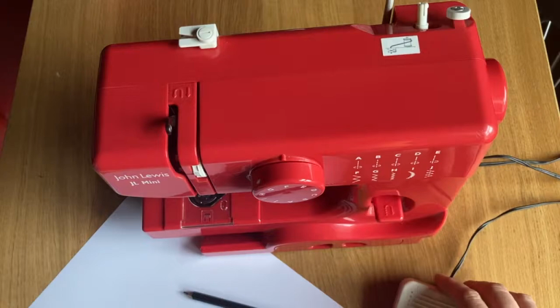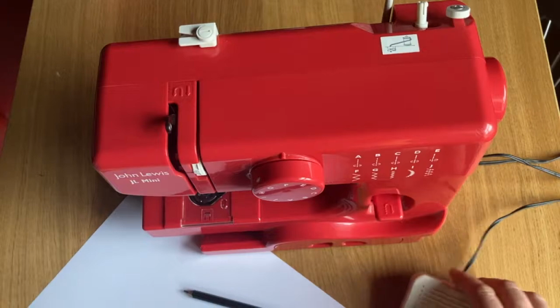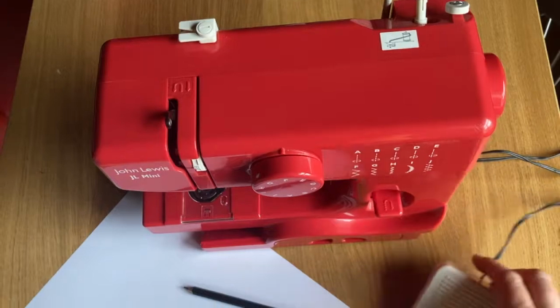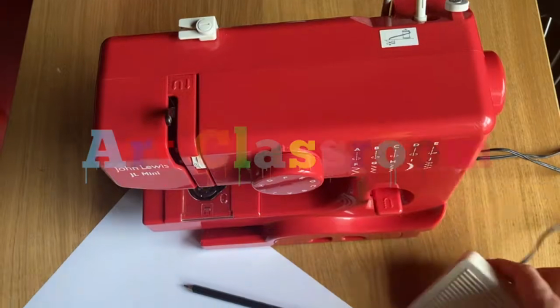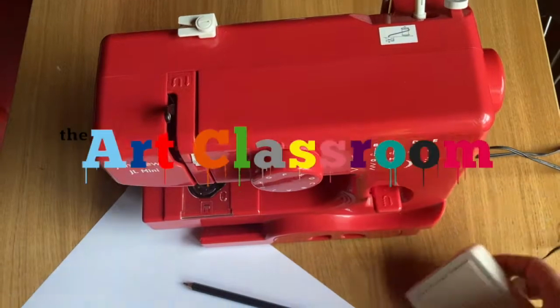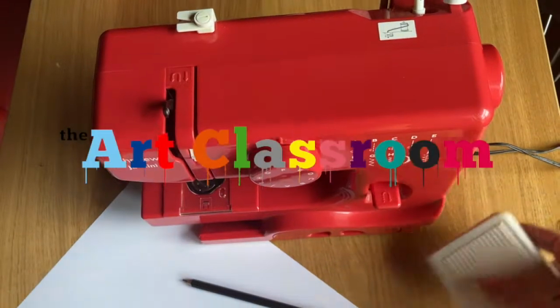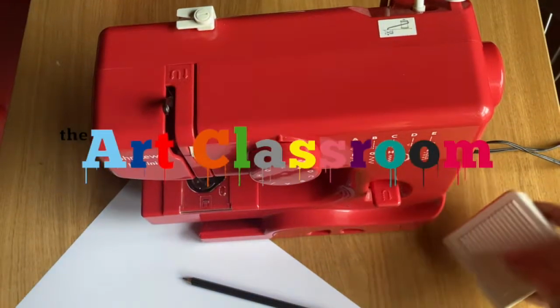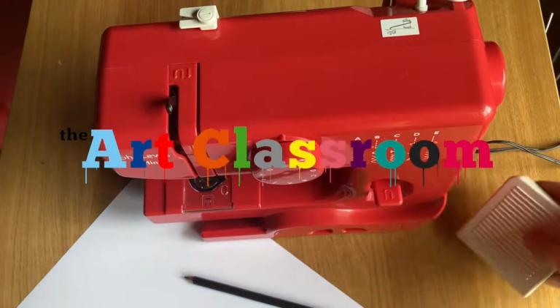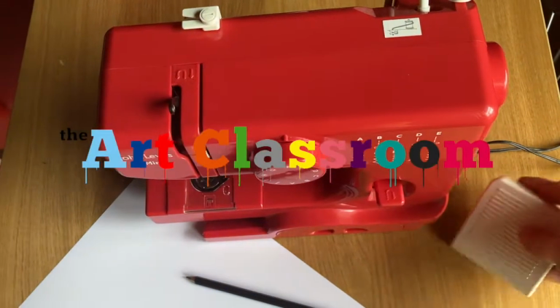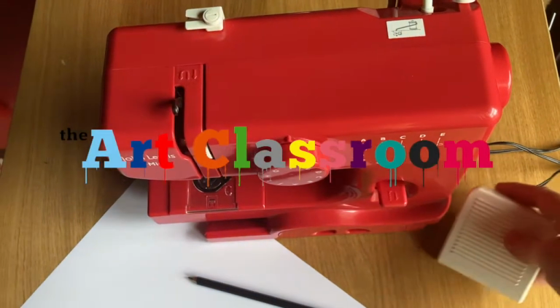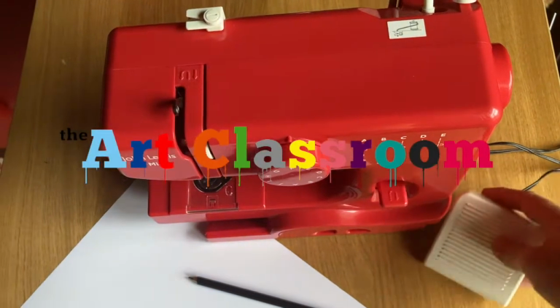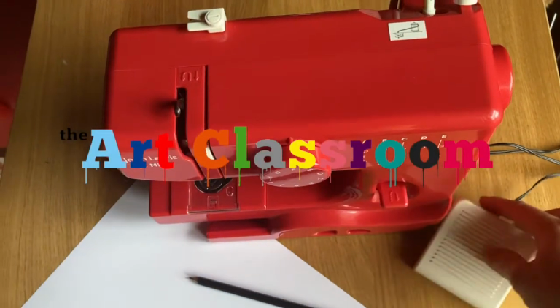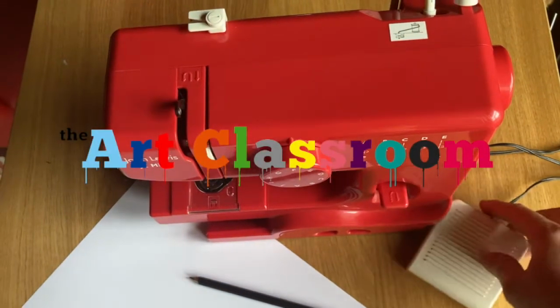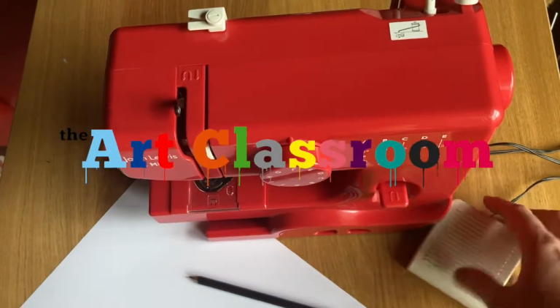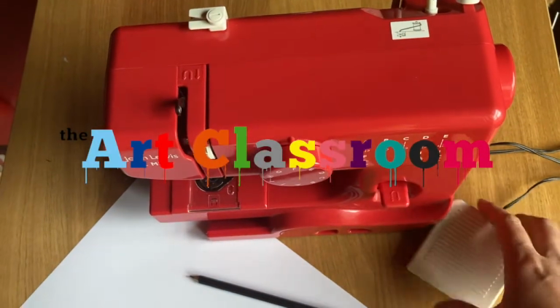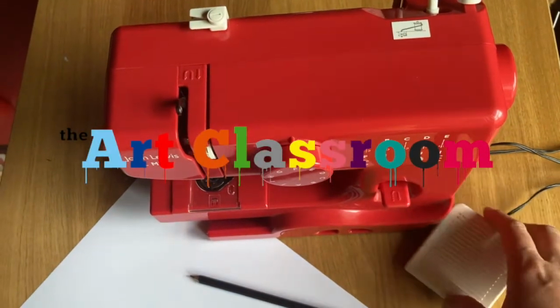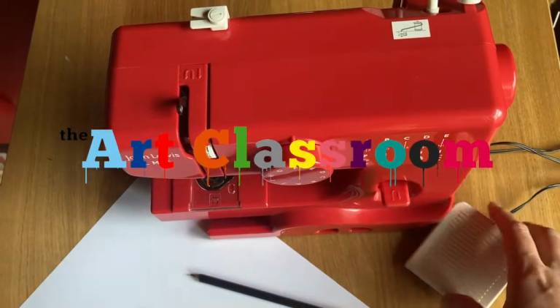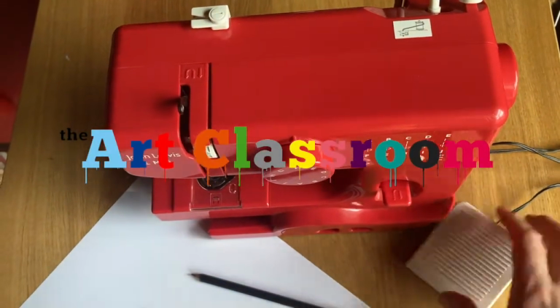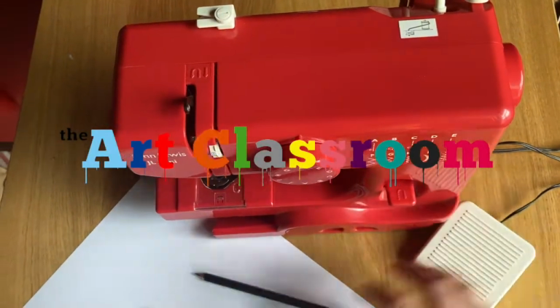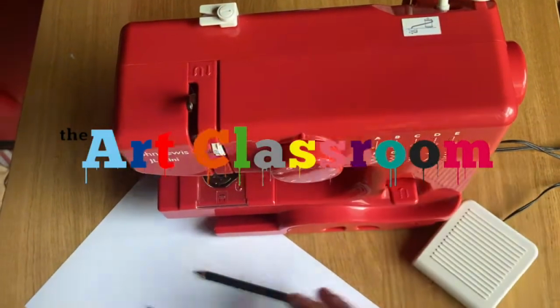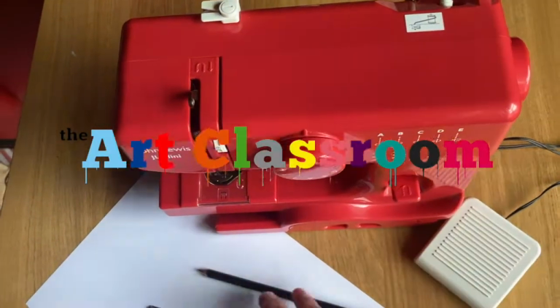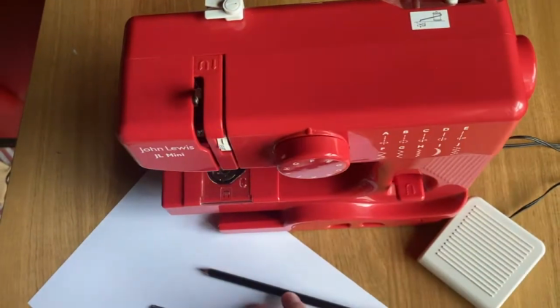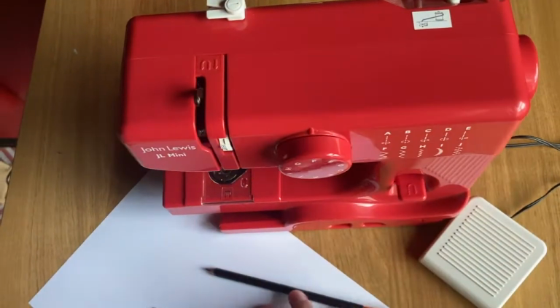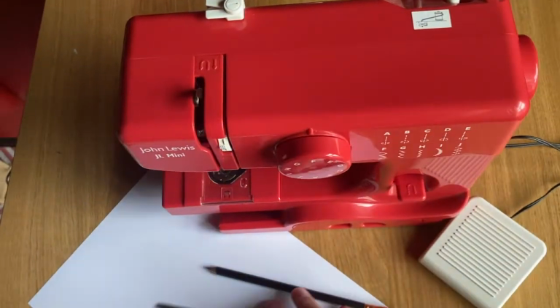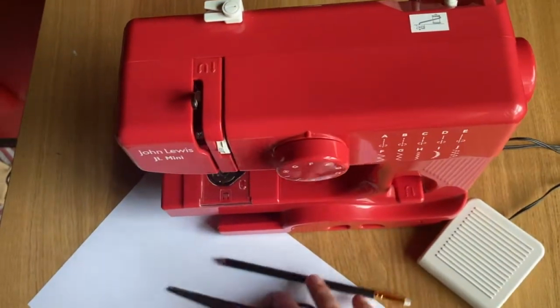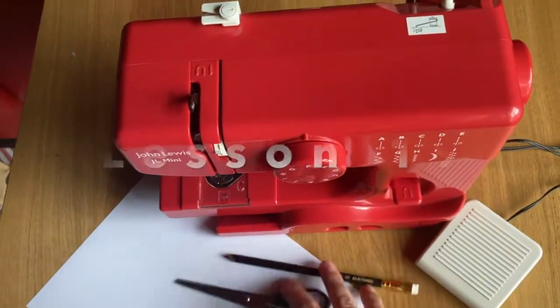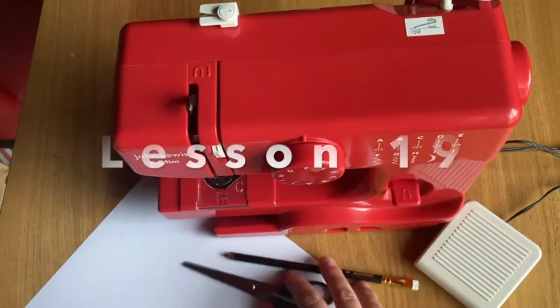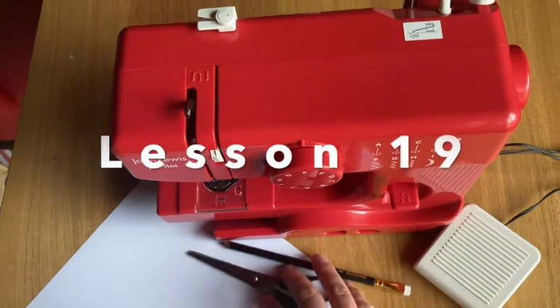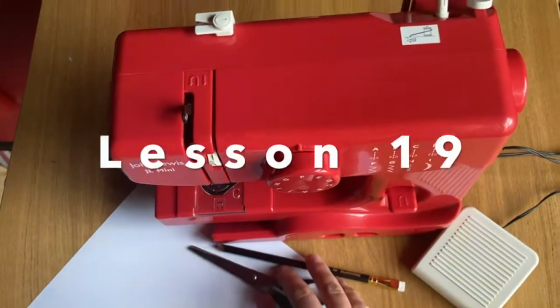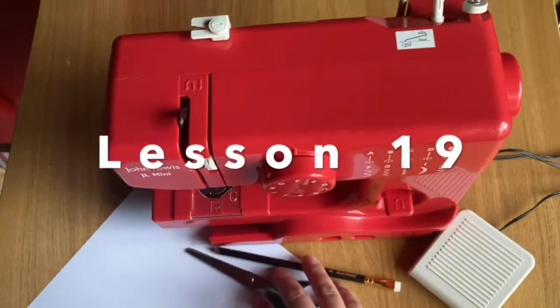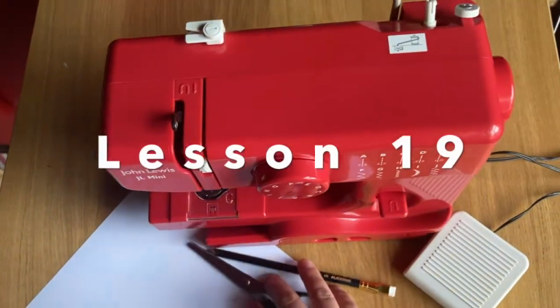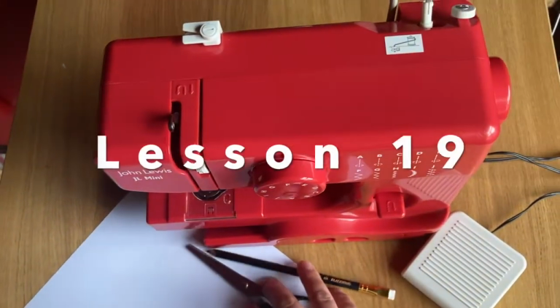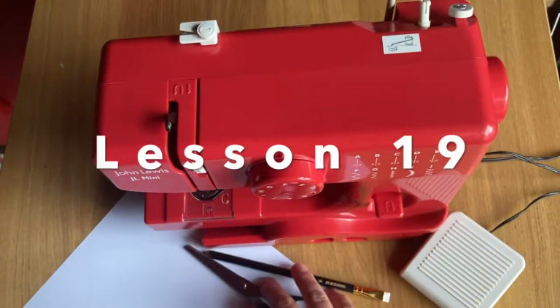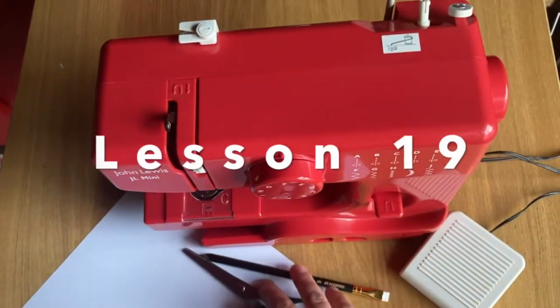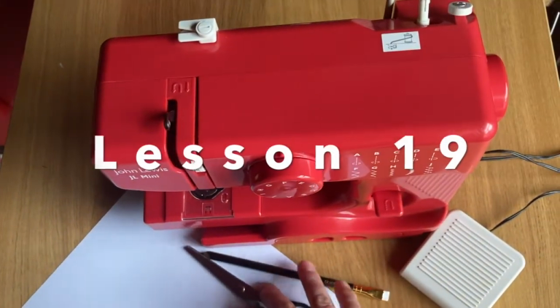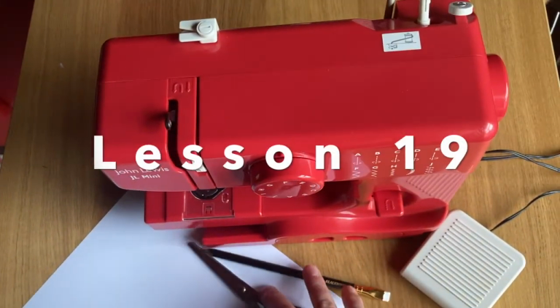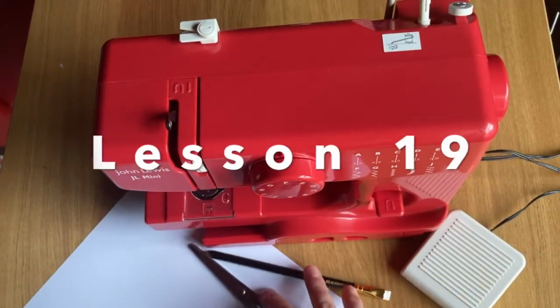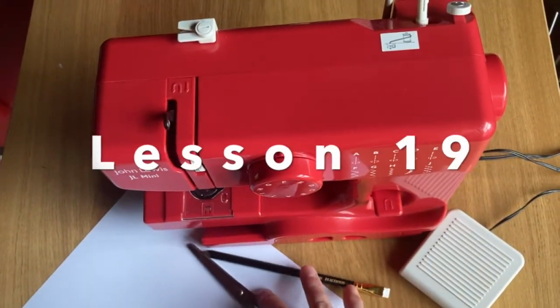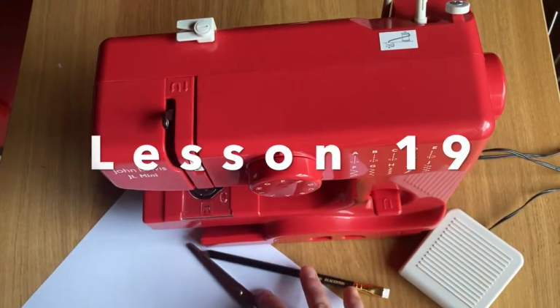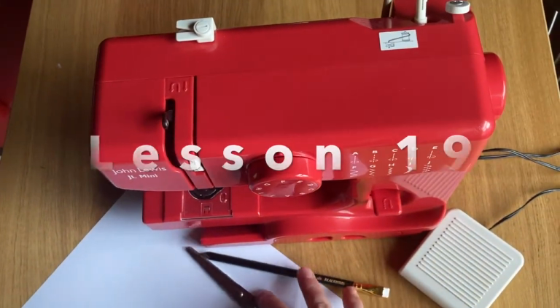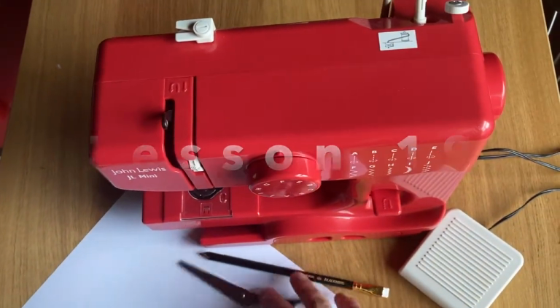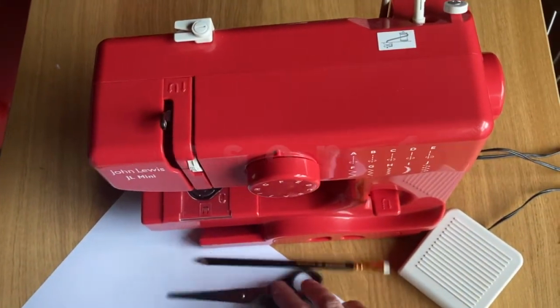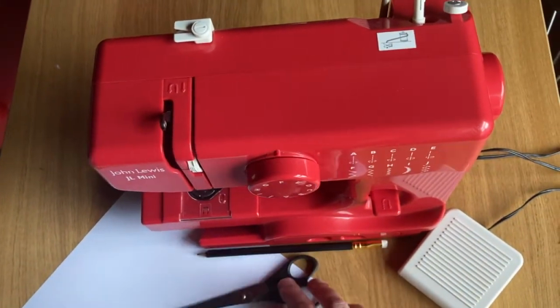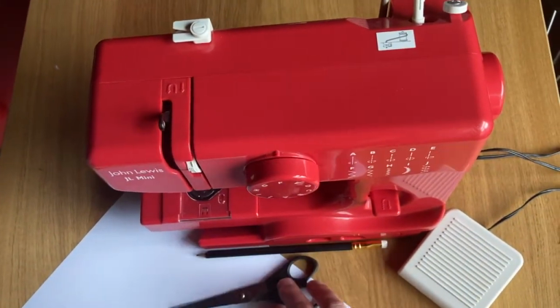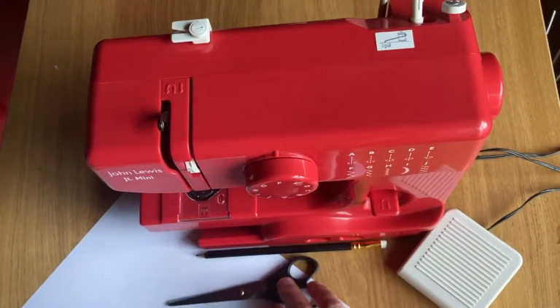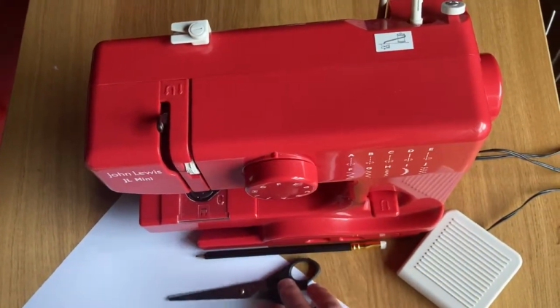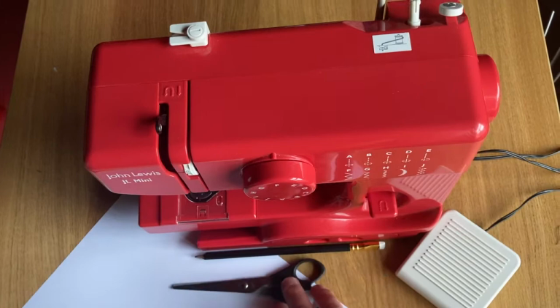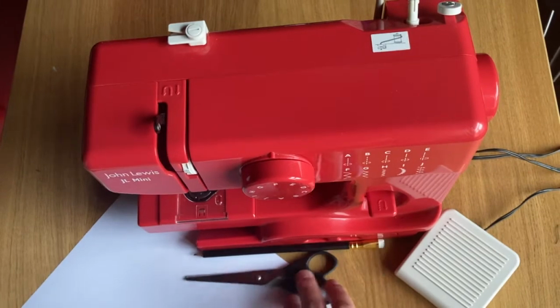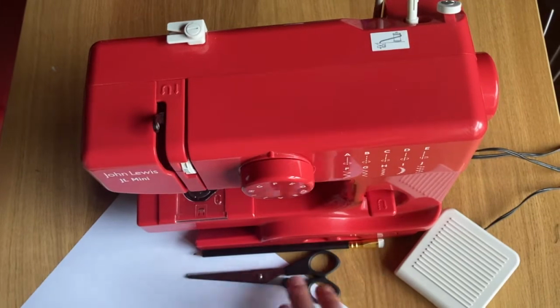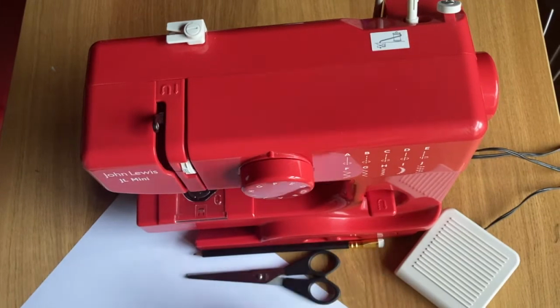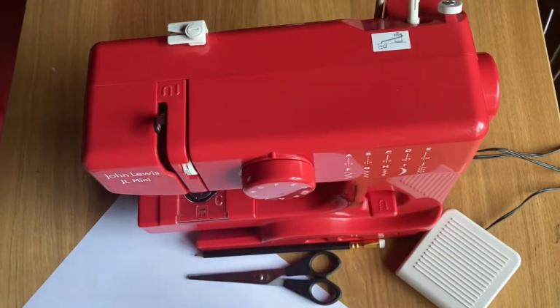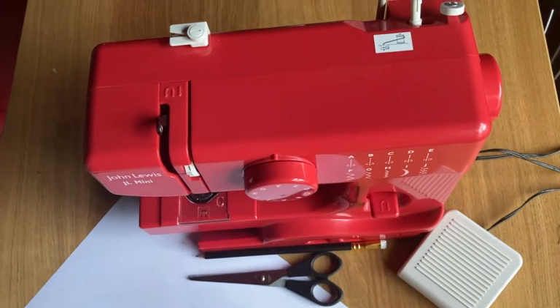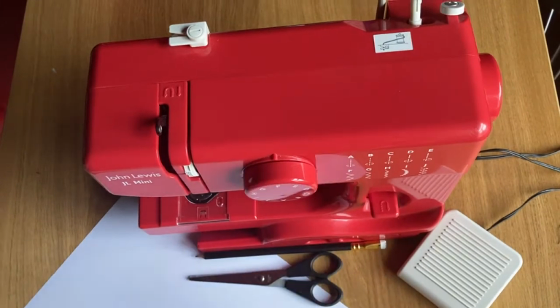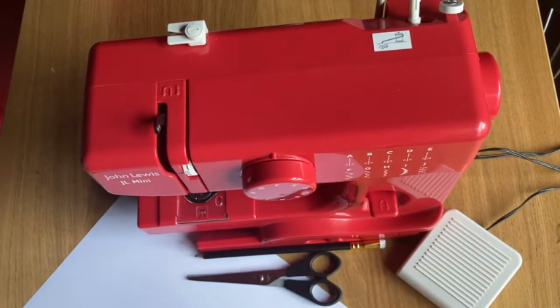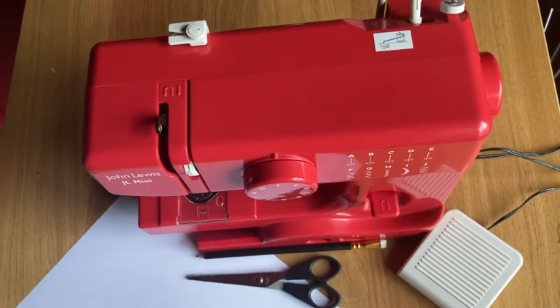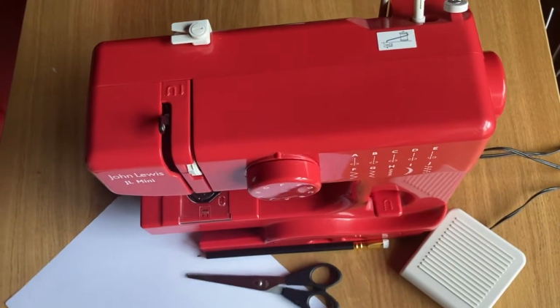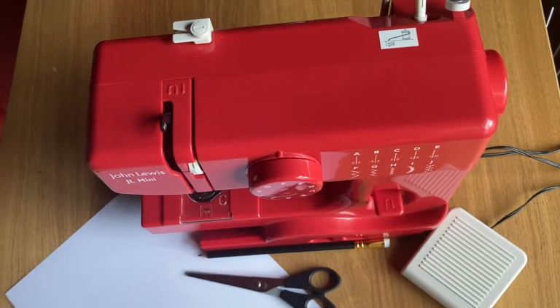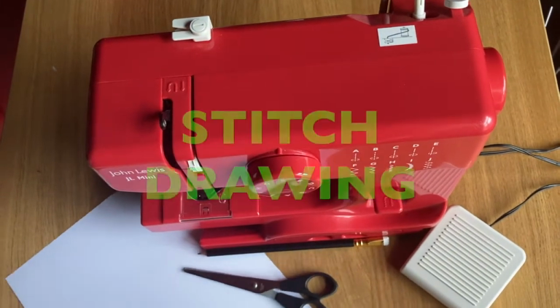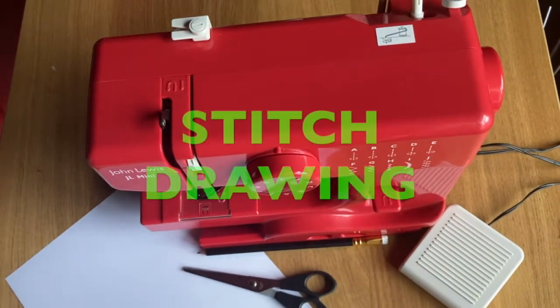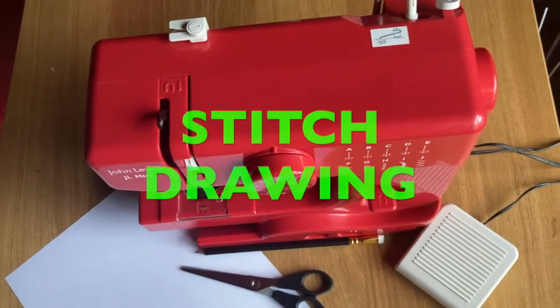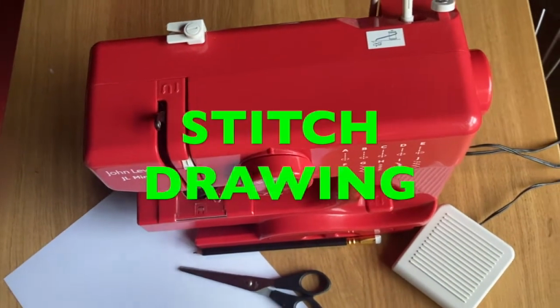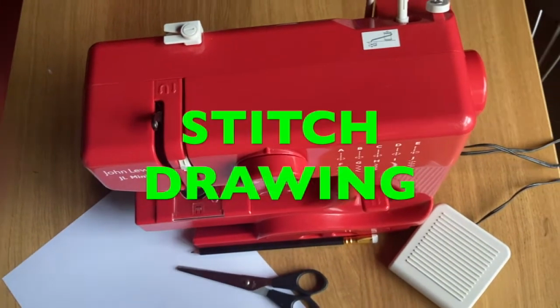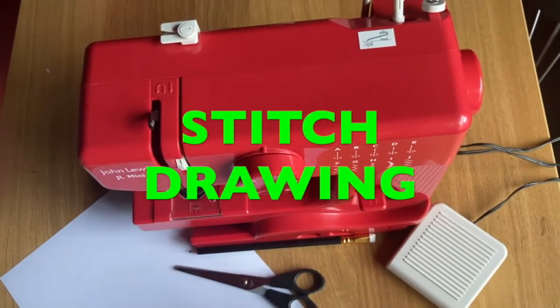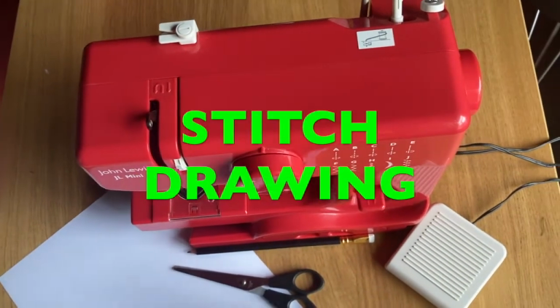Welcome to the Art Classroom. This is lesson 19. Dig out your old sewing machine because today we're going to do some stitch drawing.